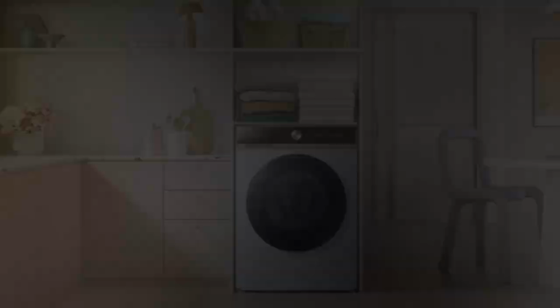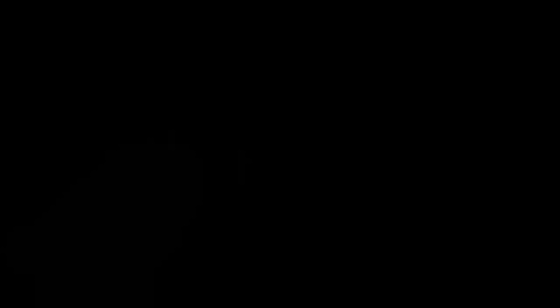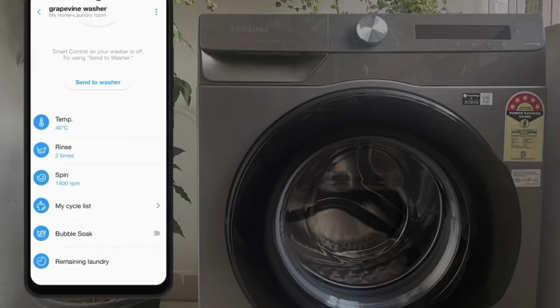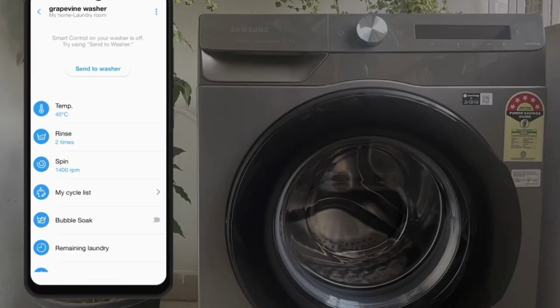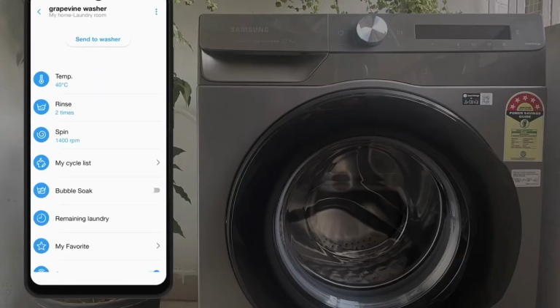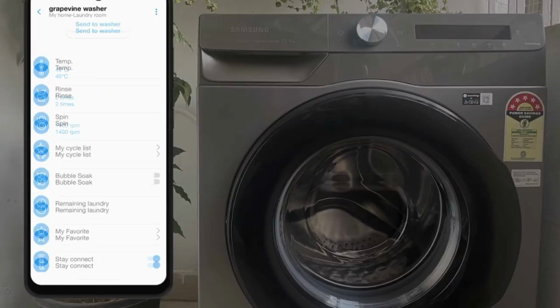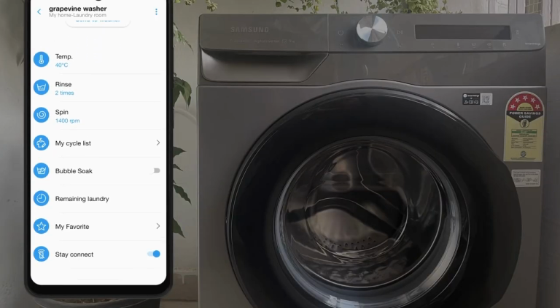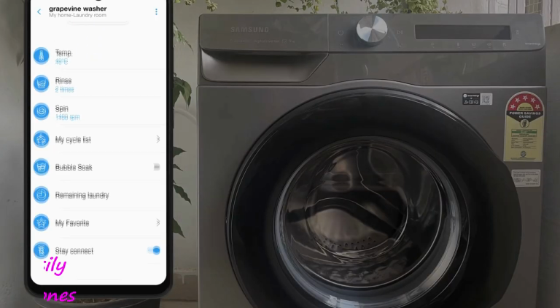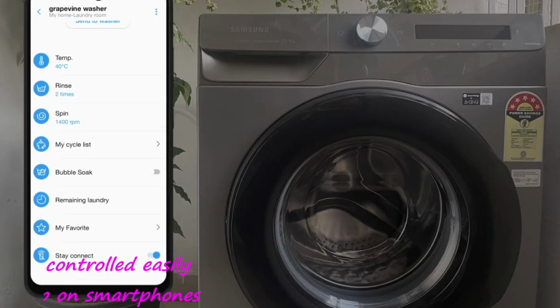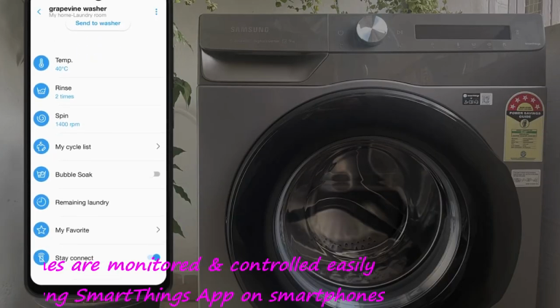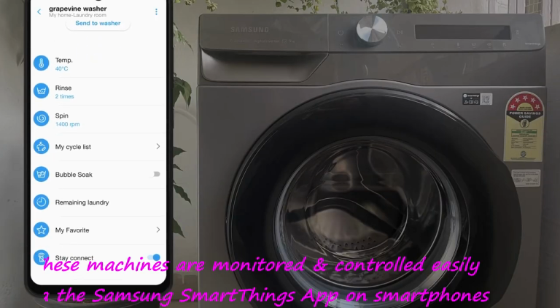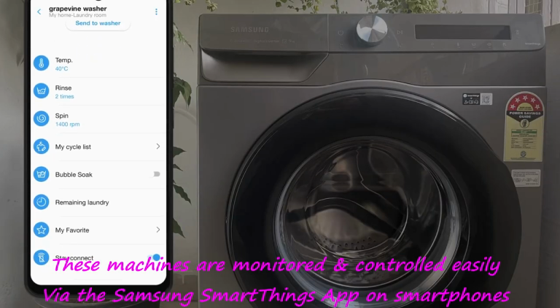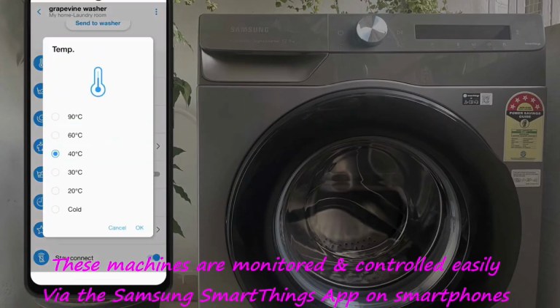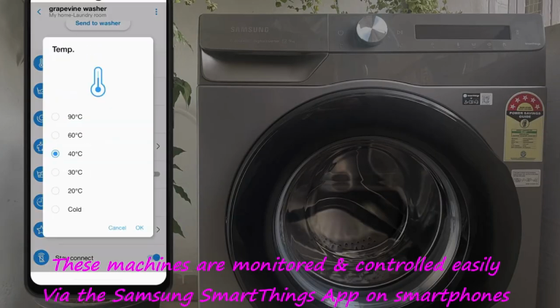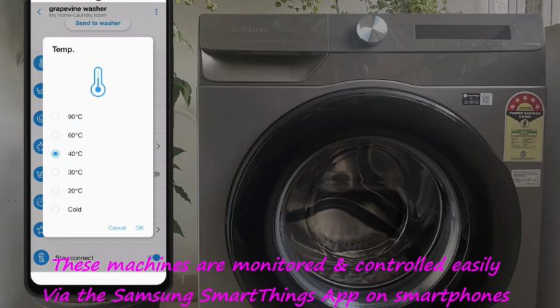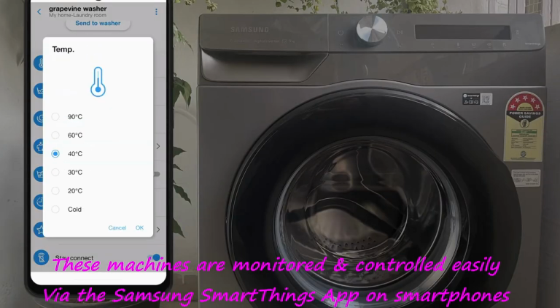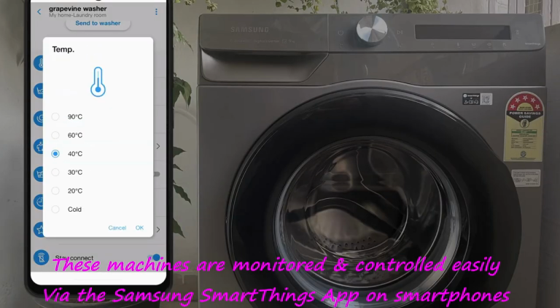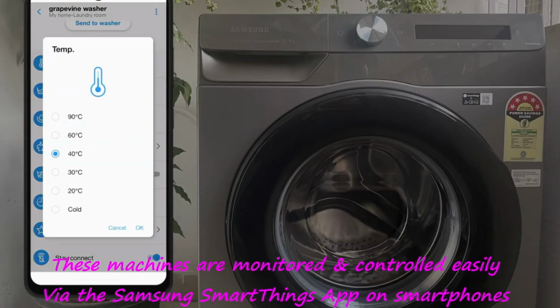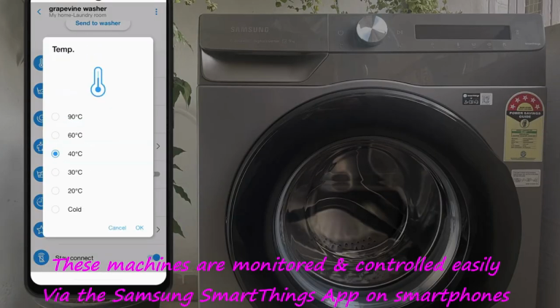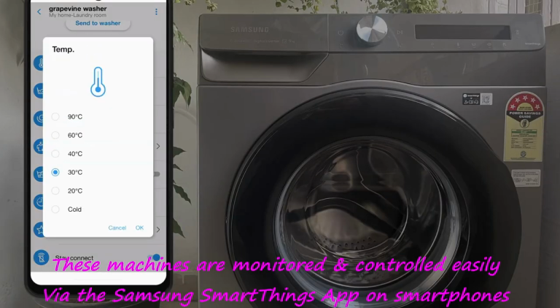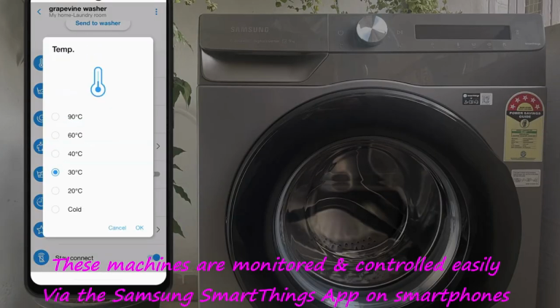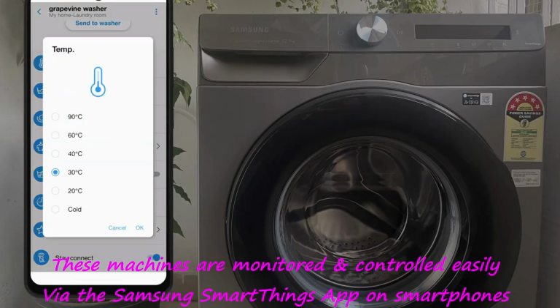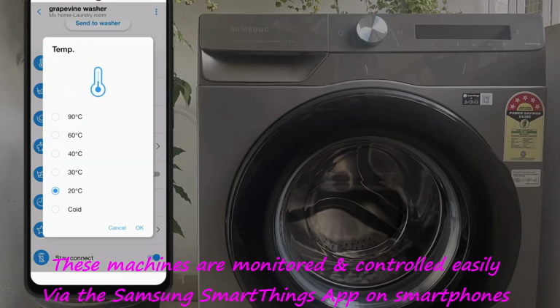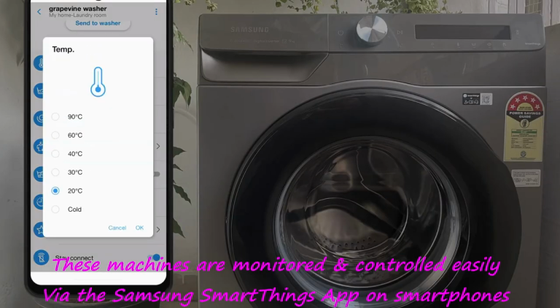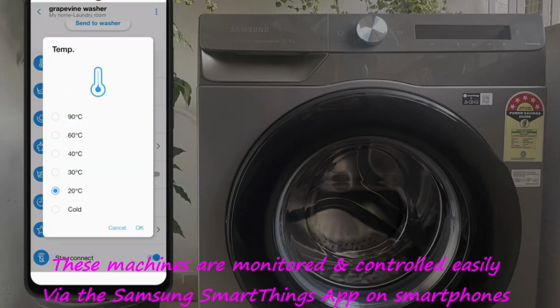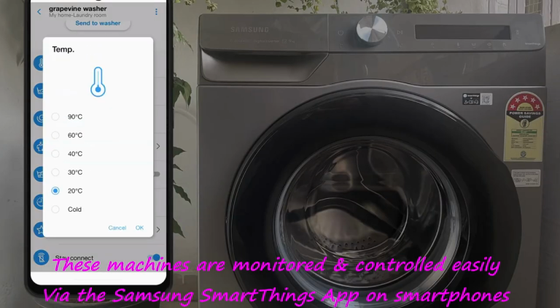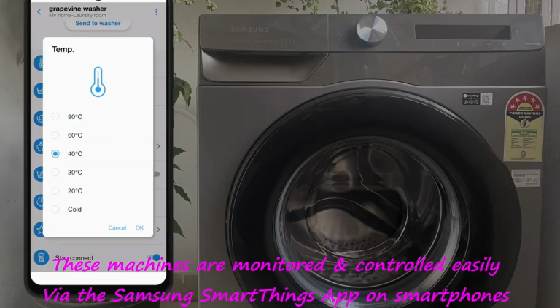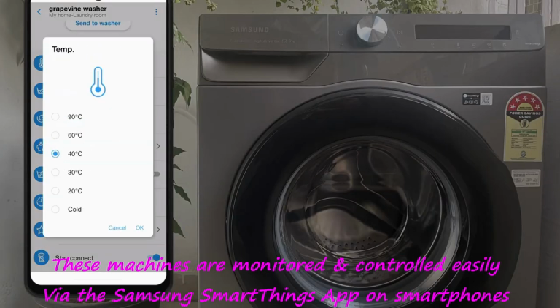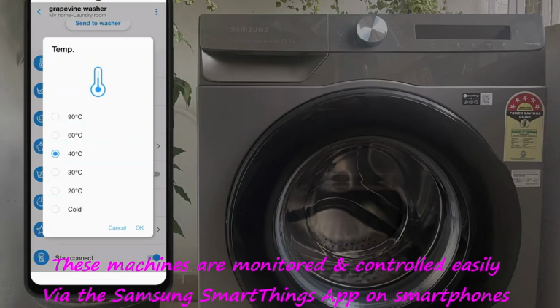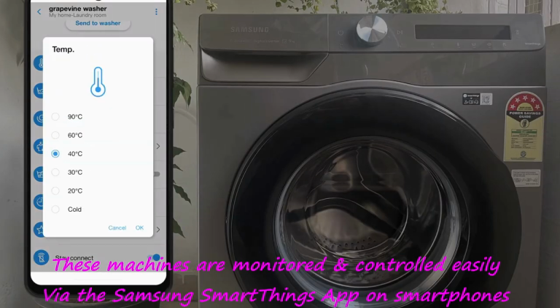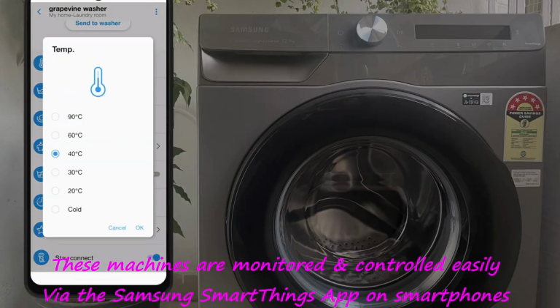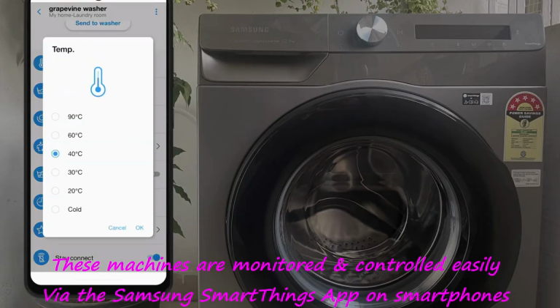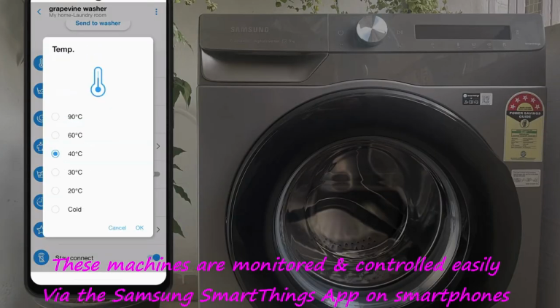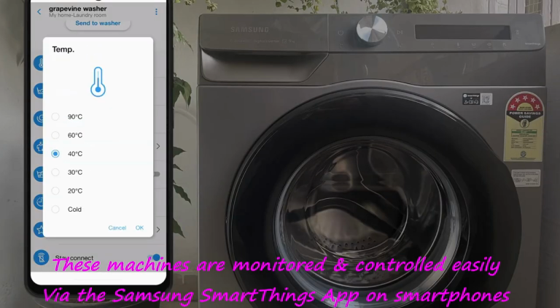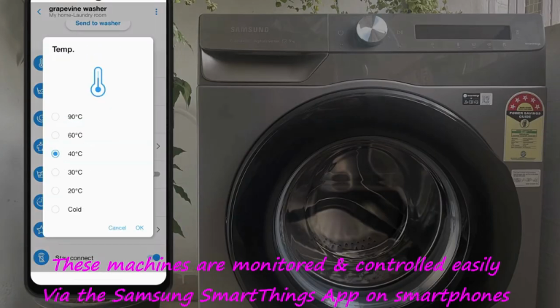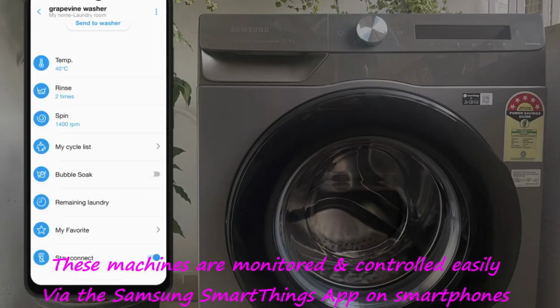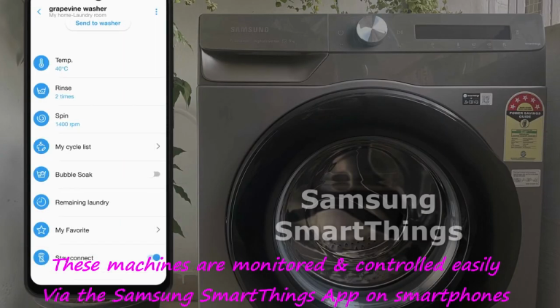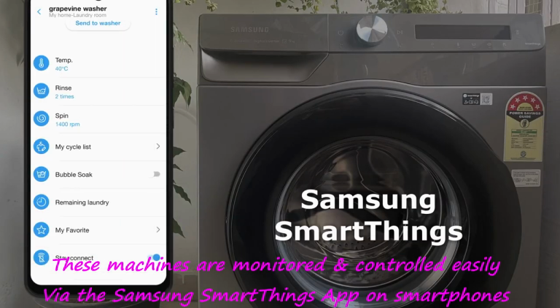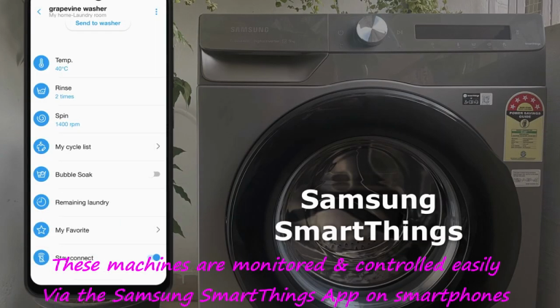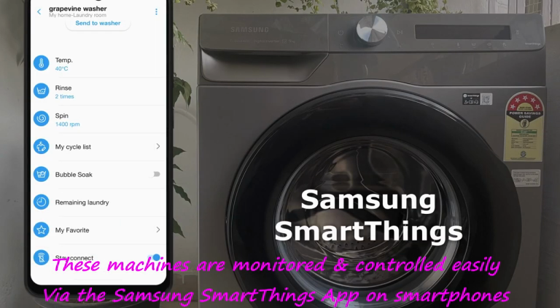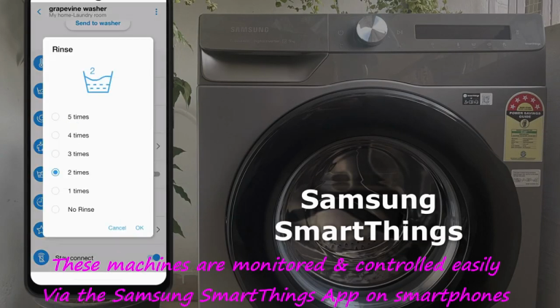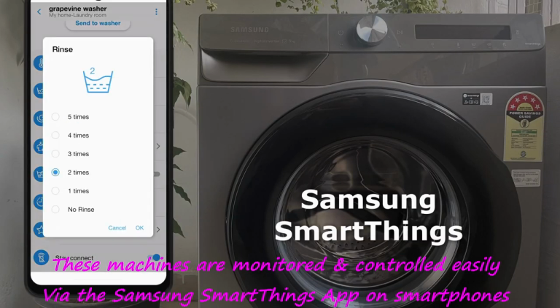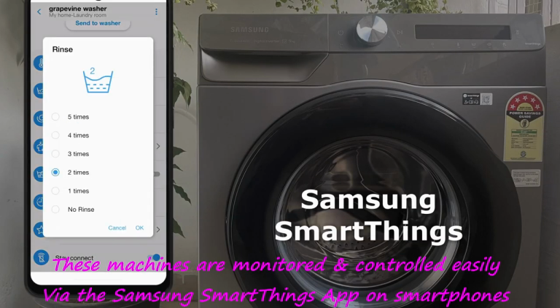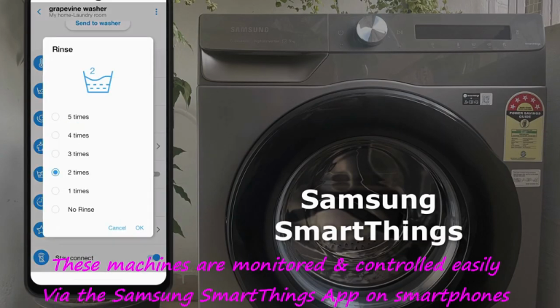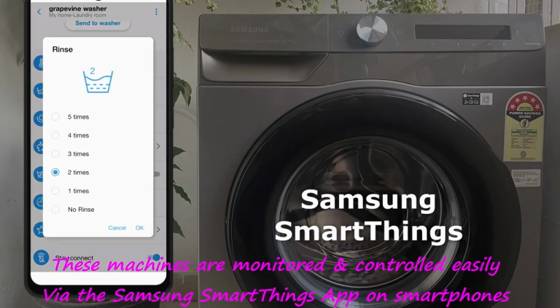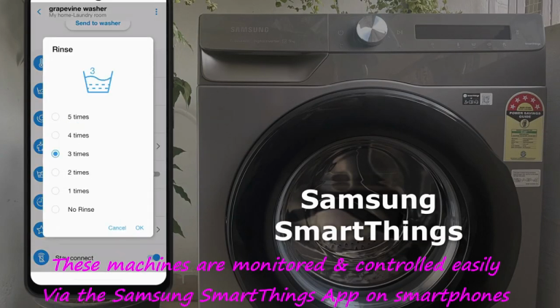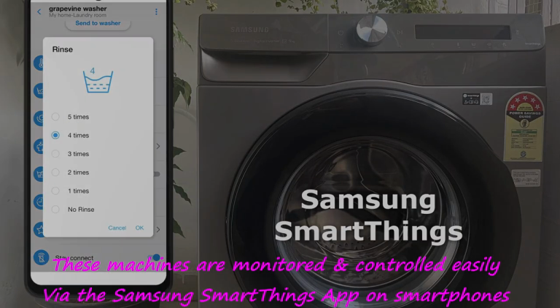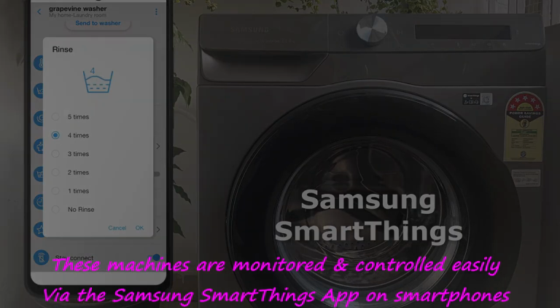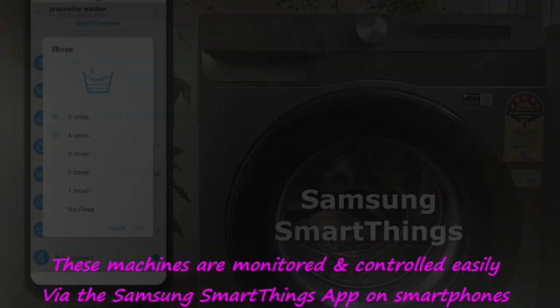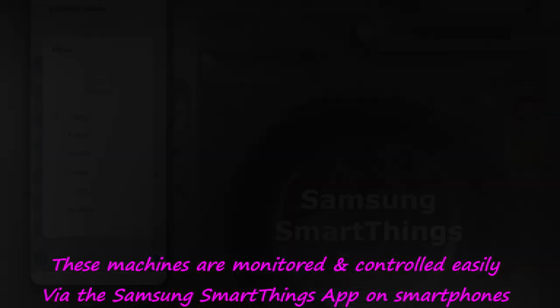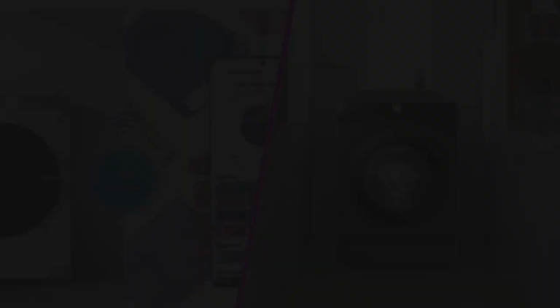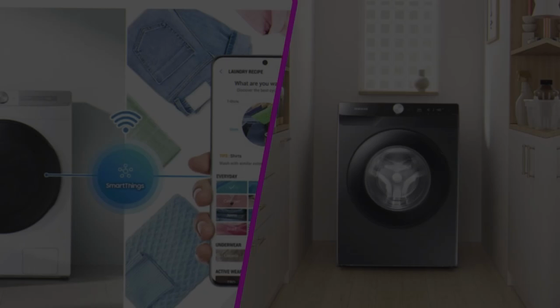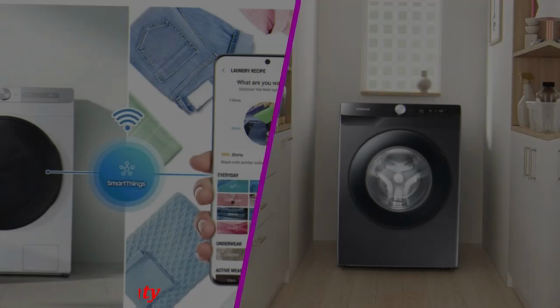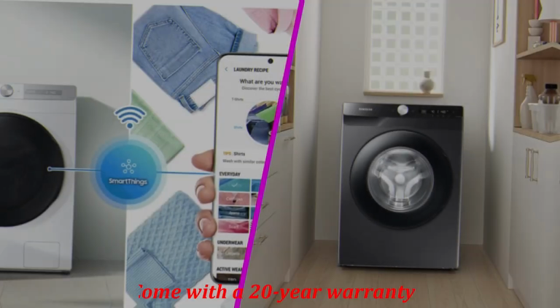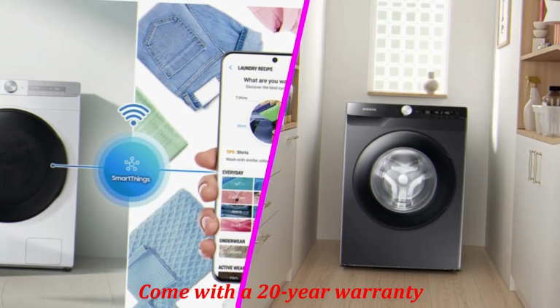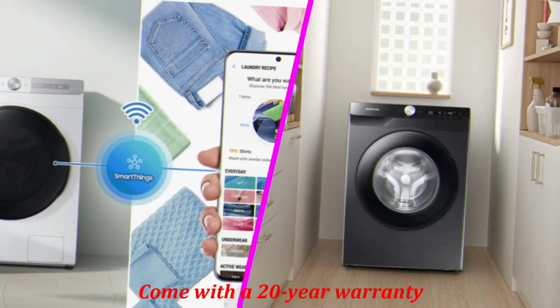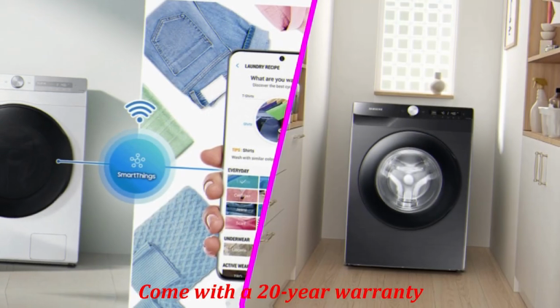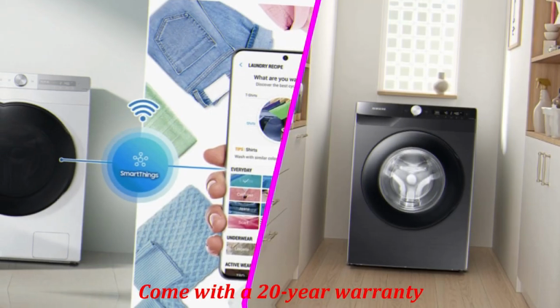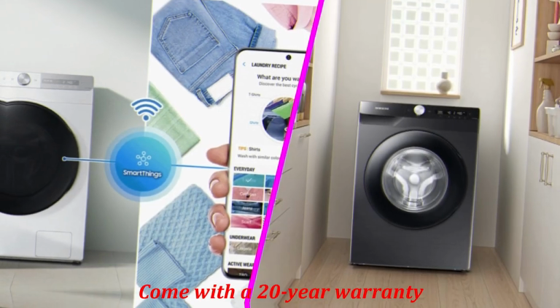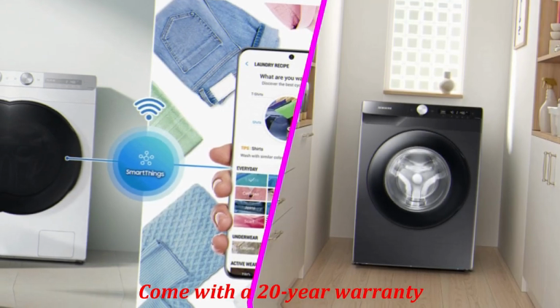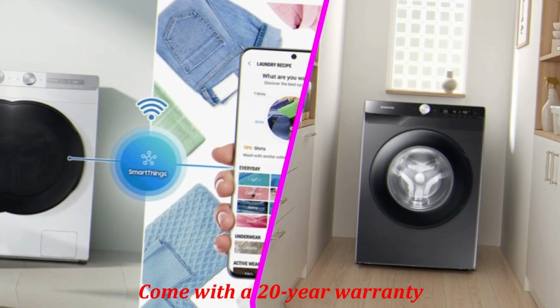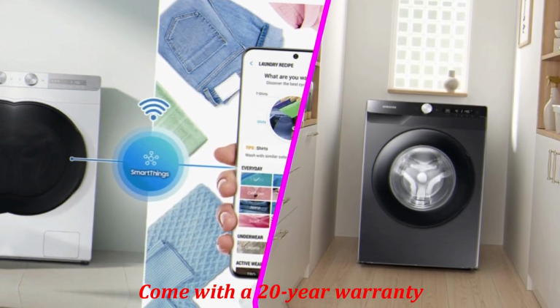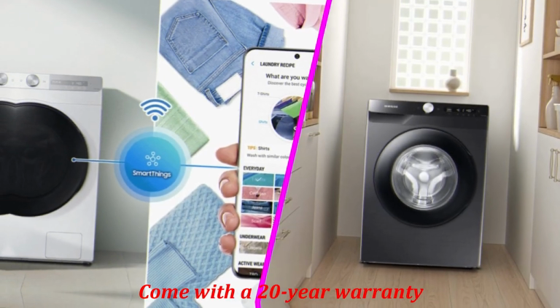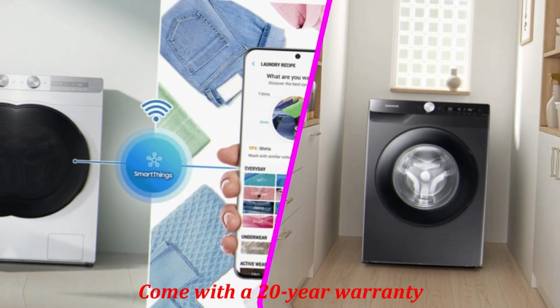These machines are monitored and controlled easily via the Samsung SmartThings app on smartphones and come with a 20-year warranty.